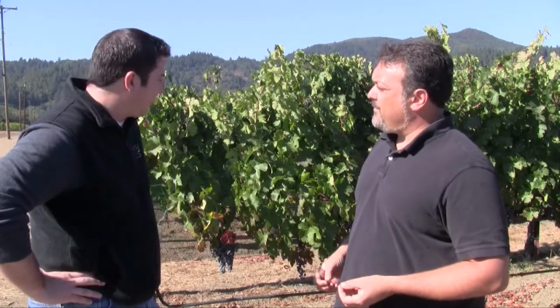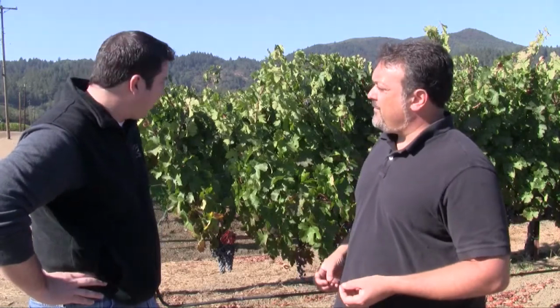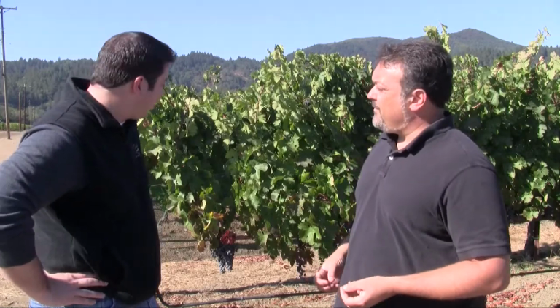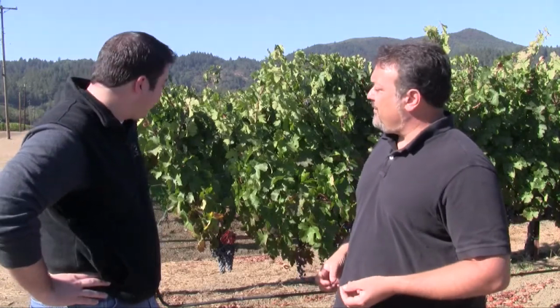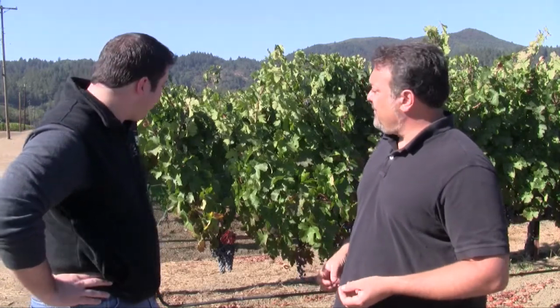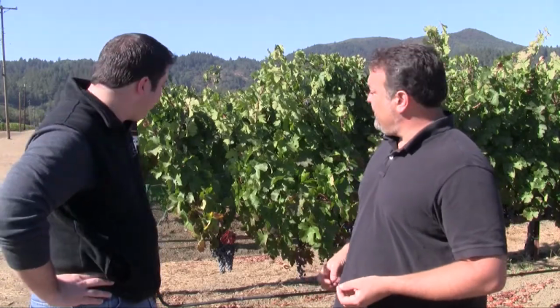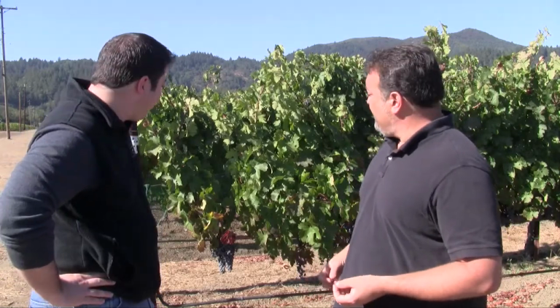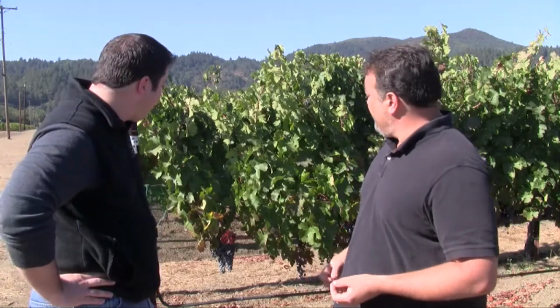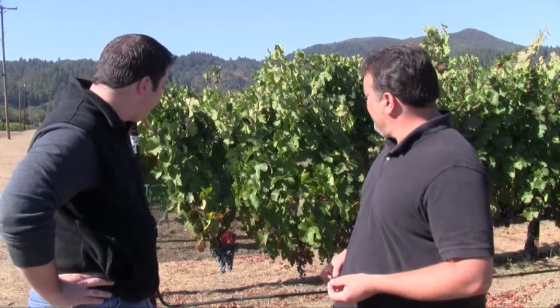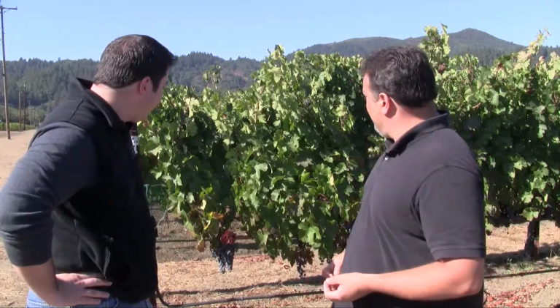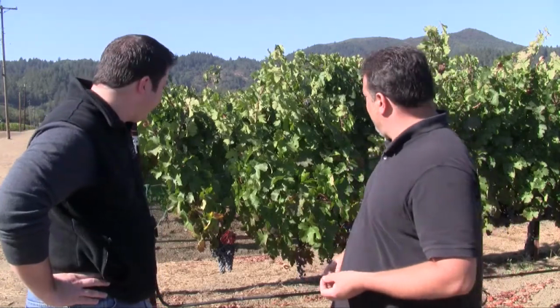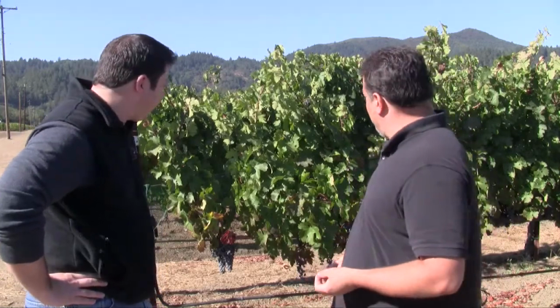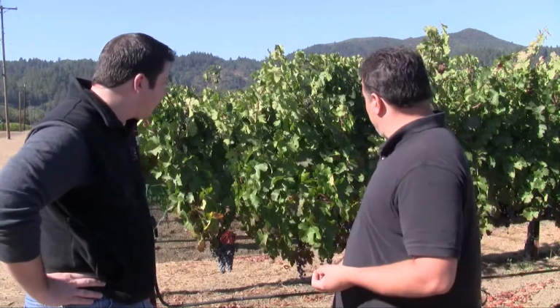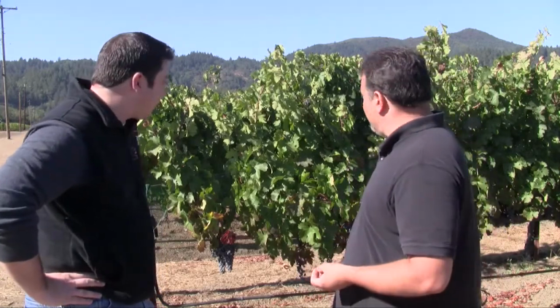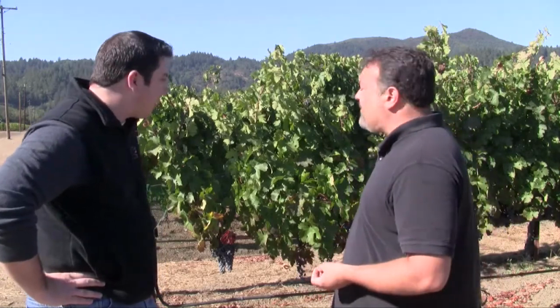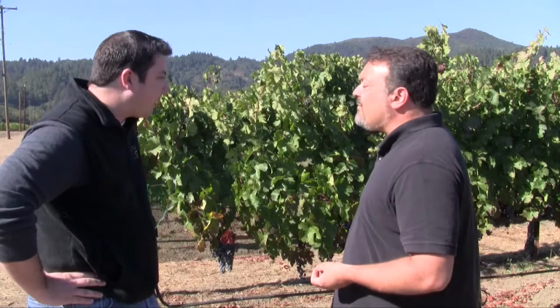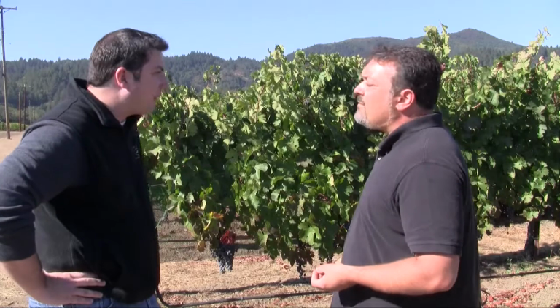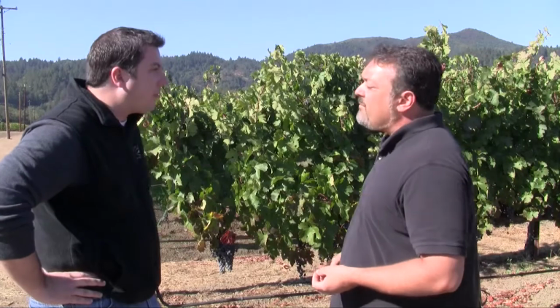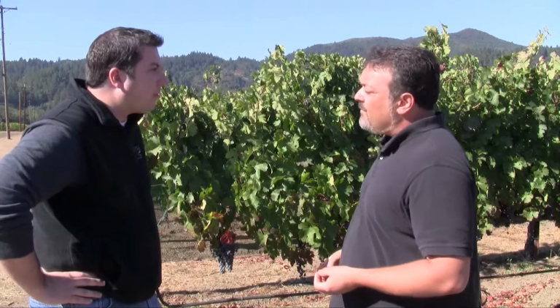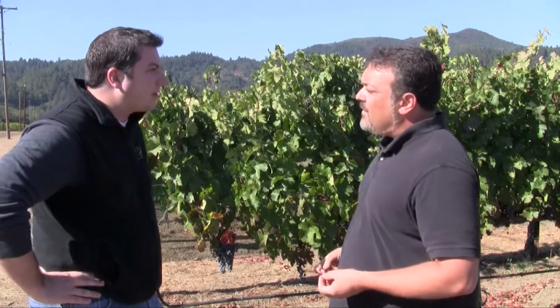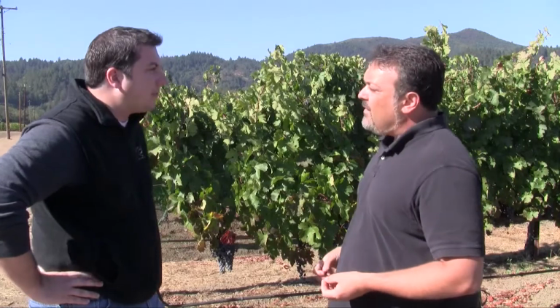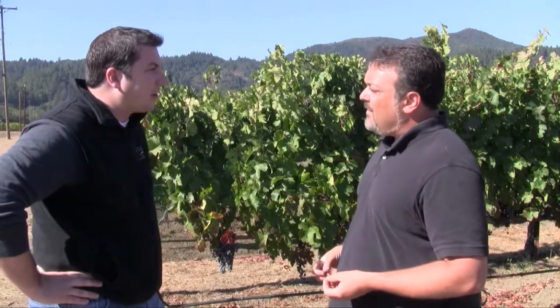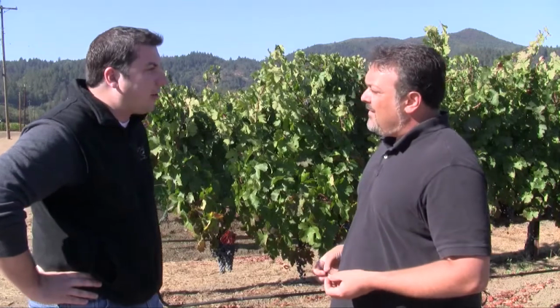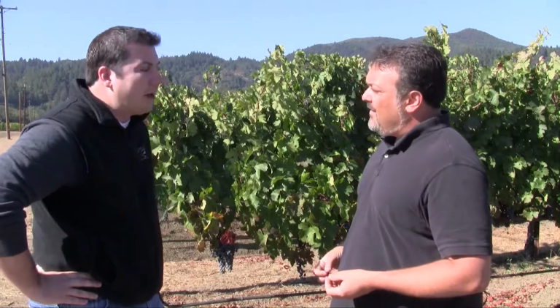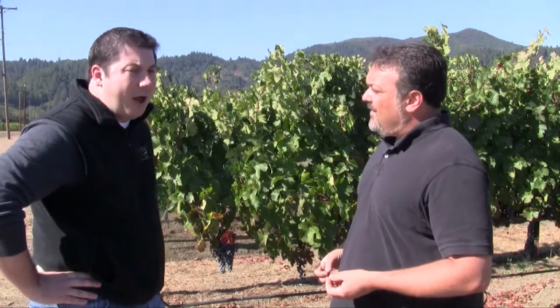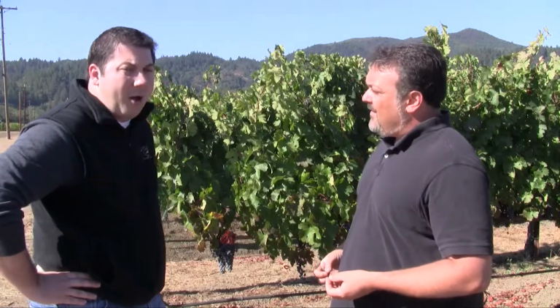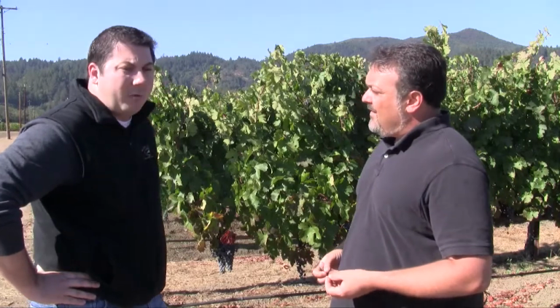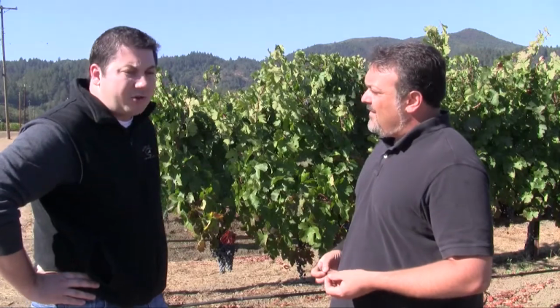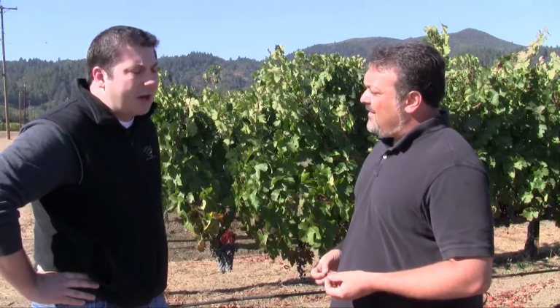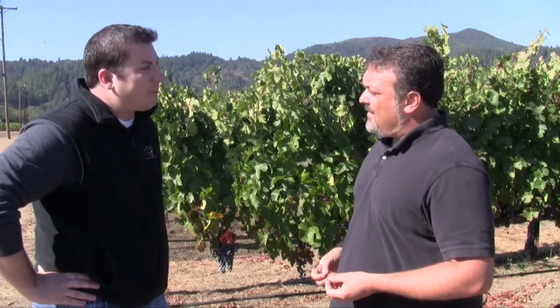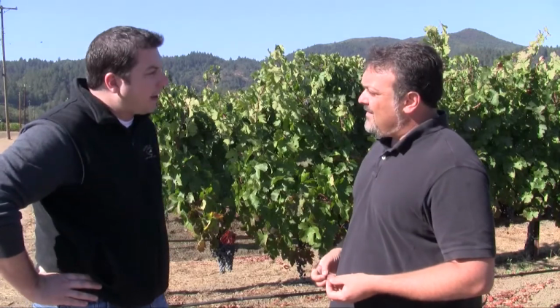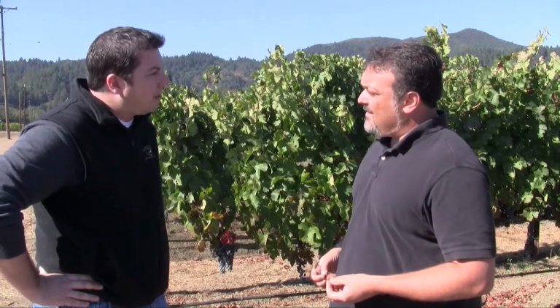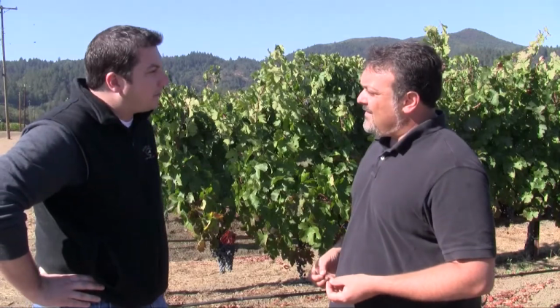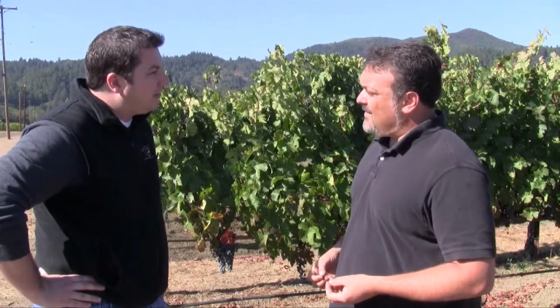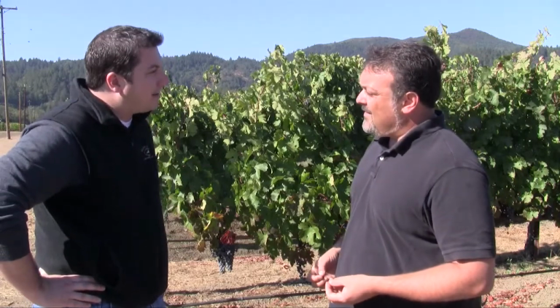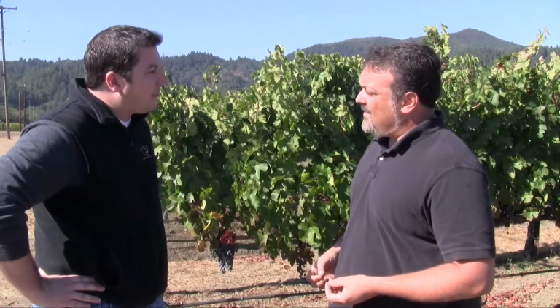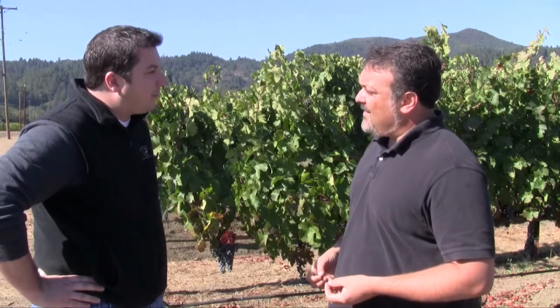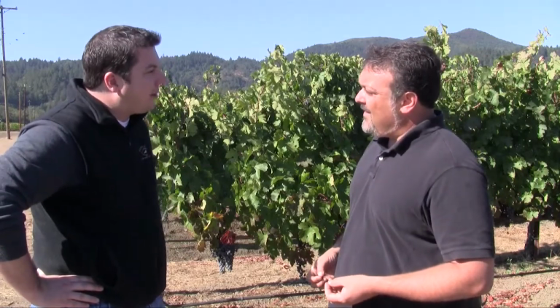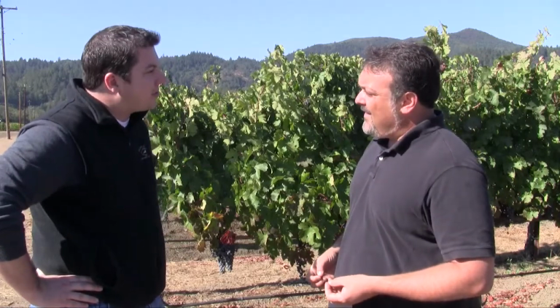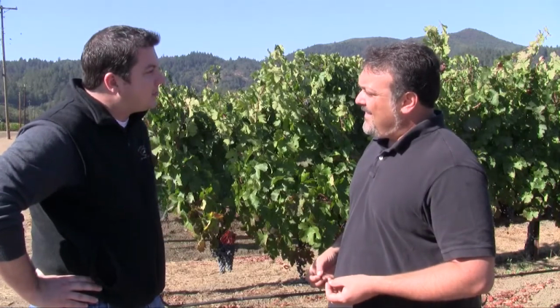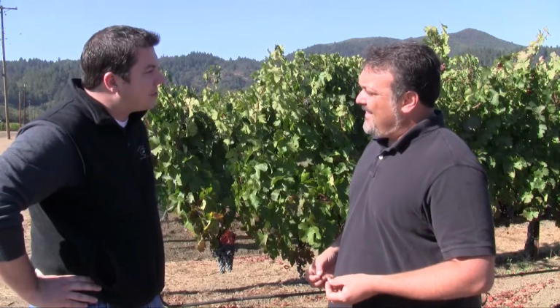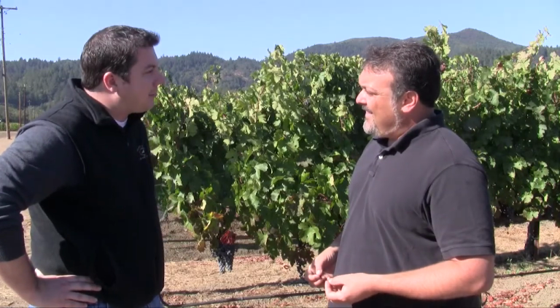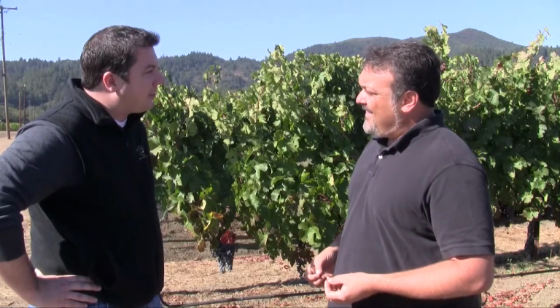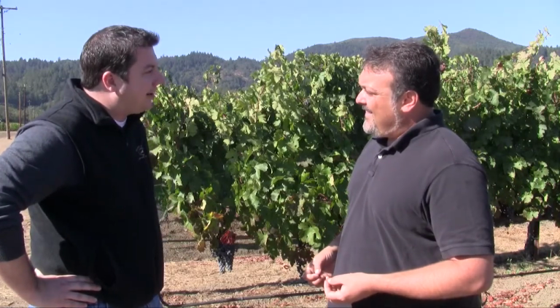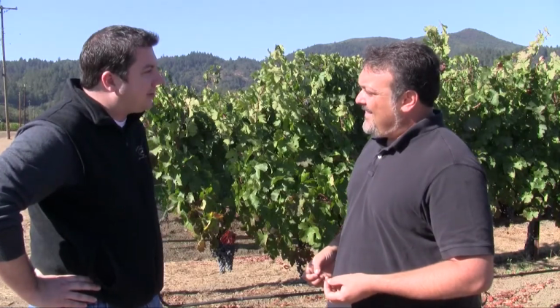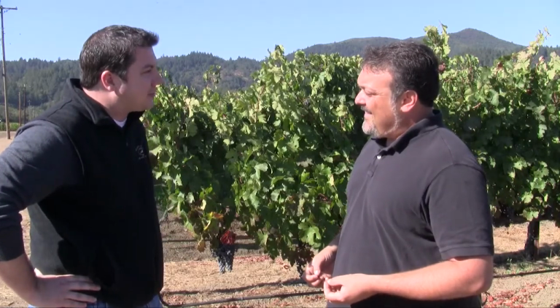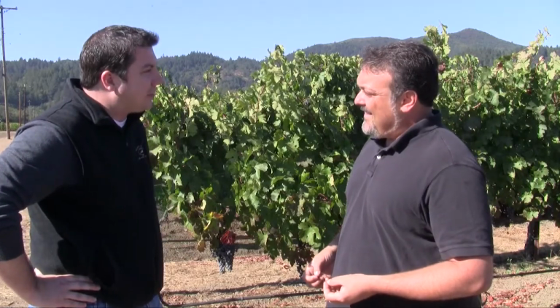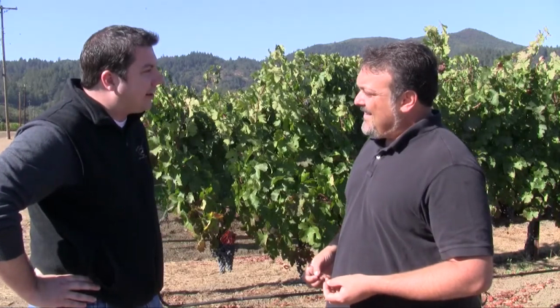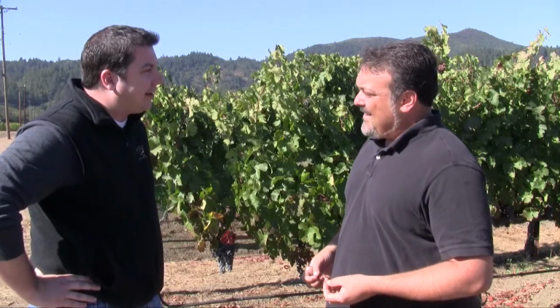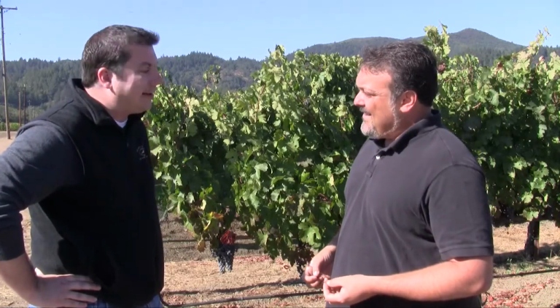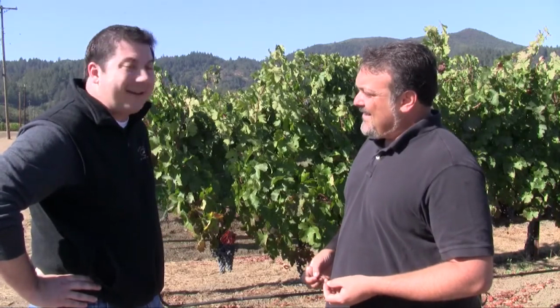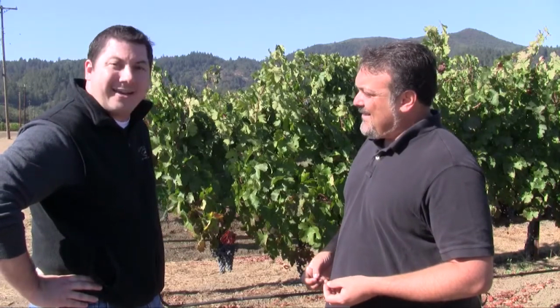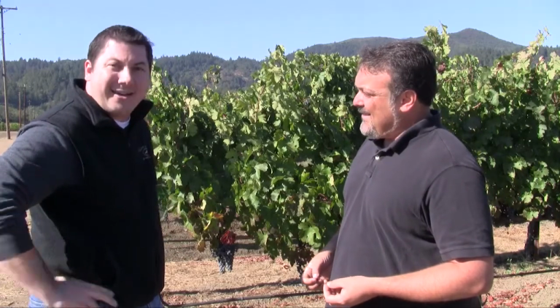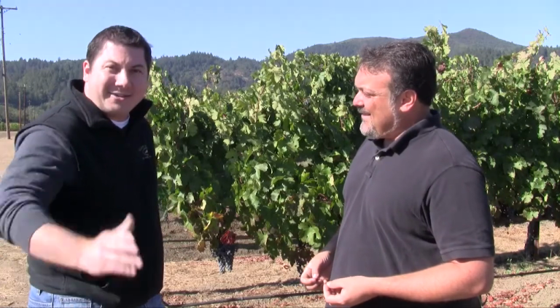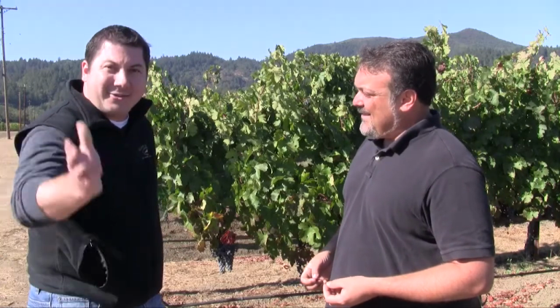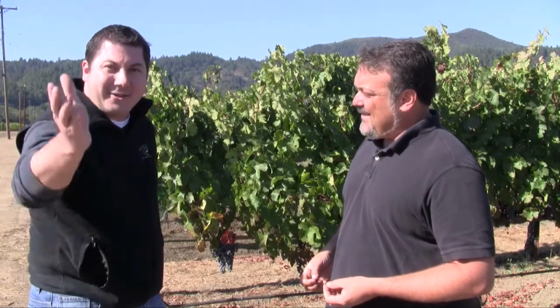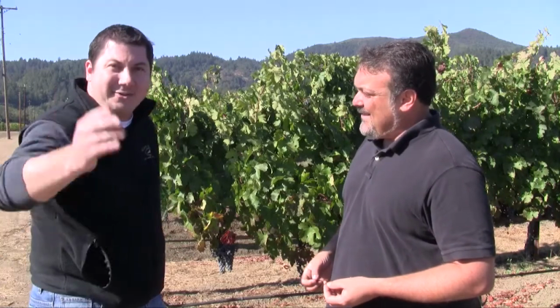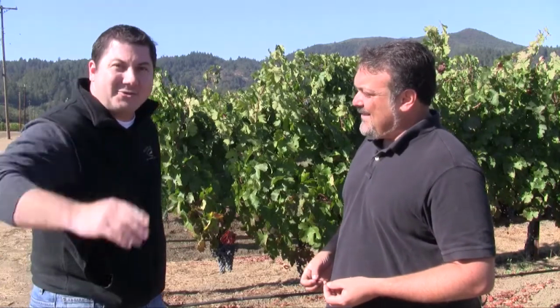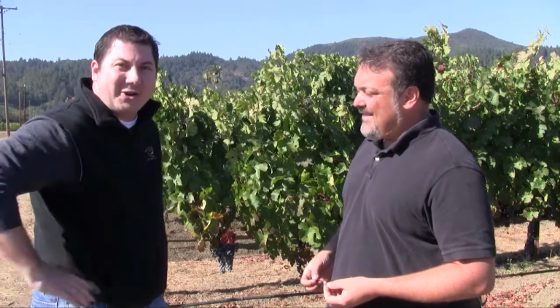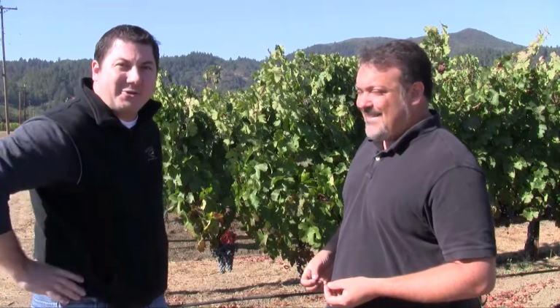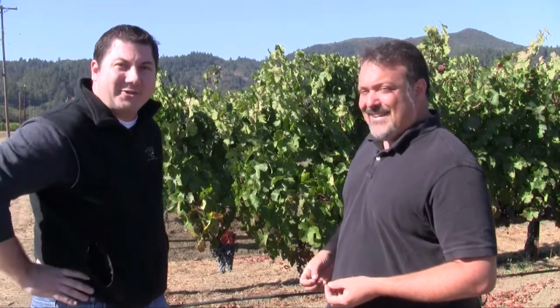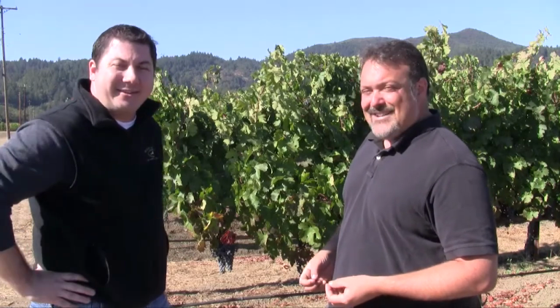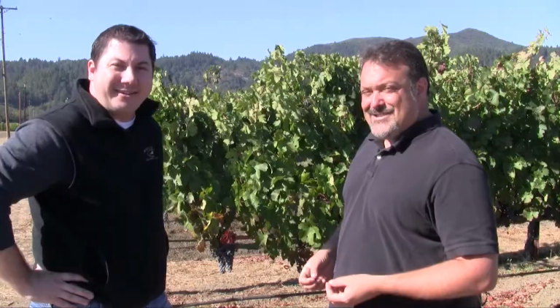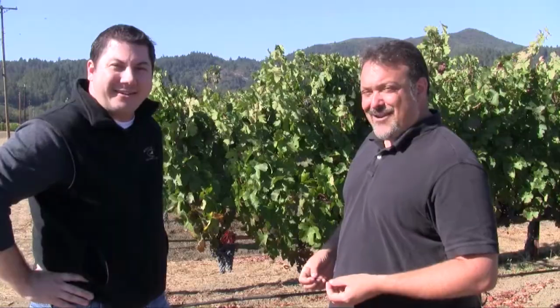Things are looking pretty good out here. We've got a little bit more time to go, so we'll check back in with you in a couple of weeks when we start bringing this fruit in. Until then, cheers!